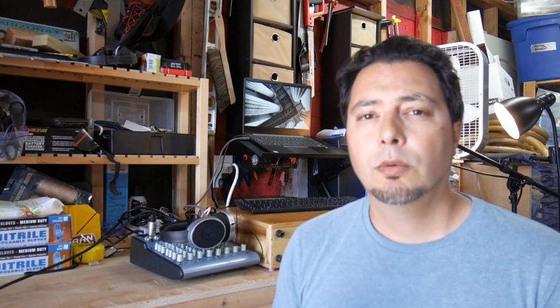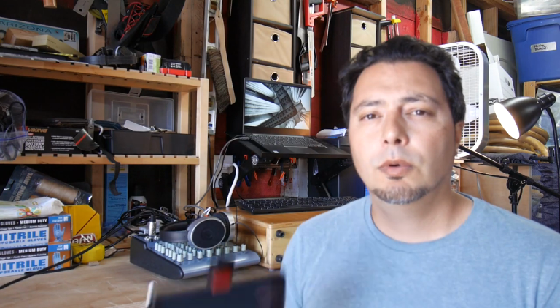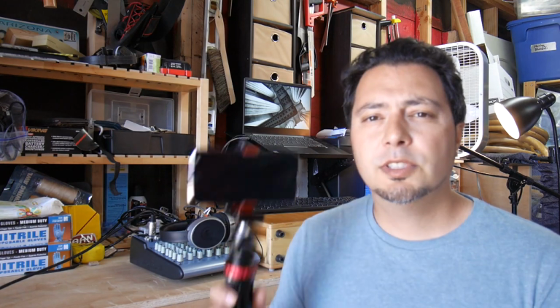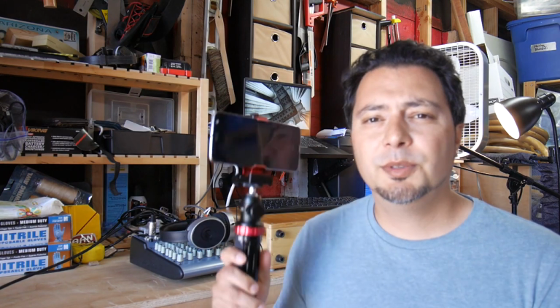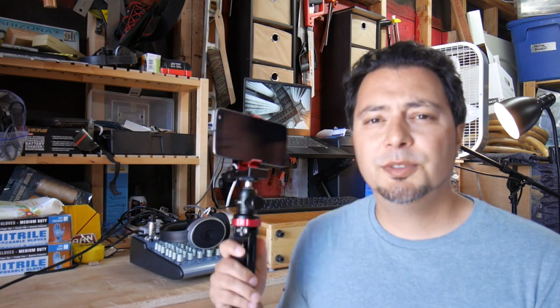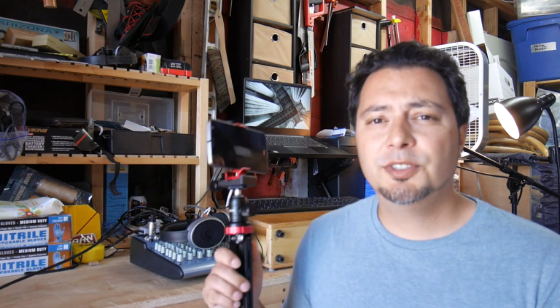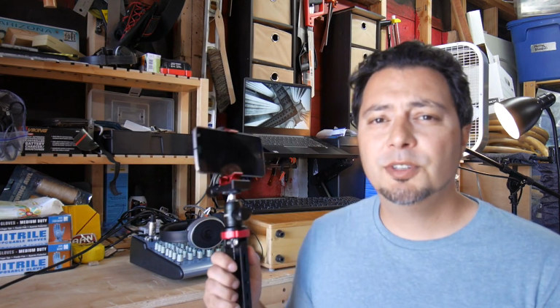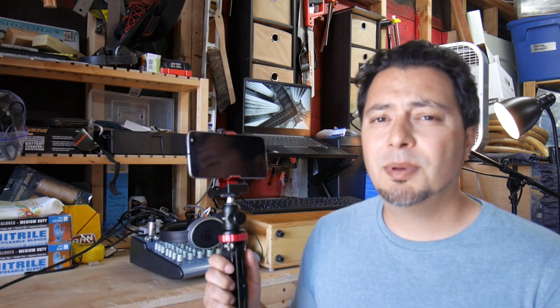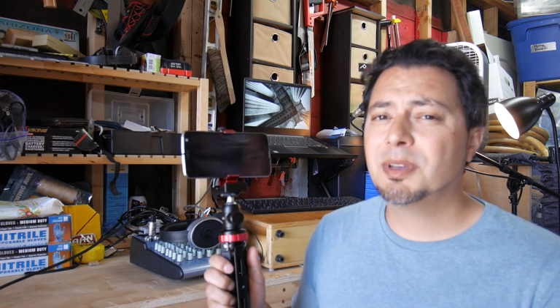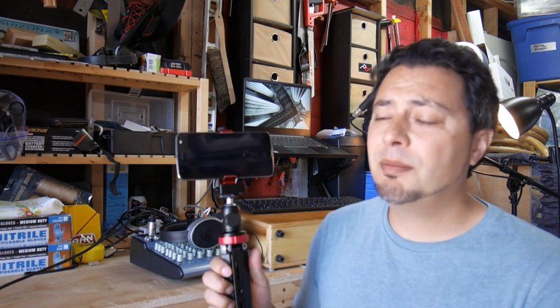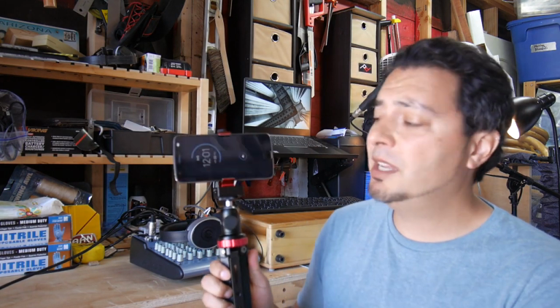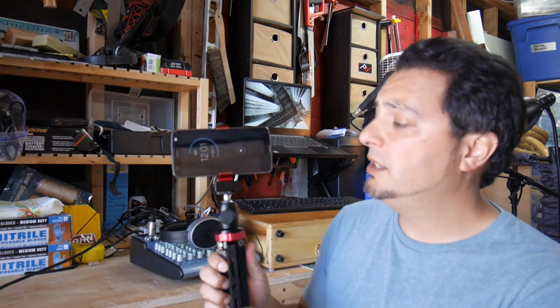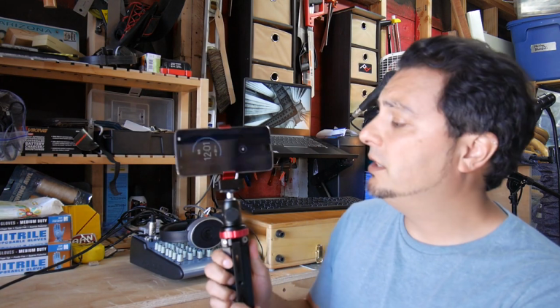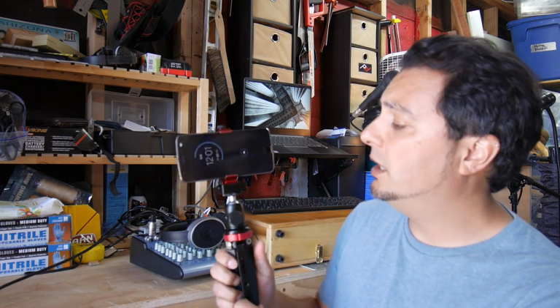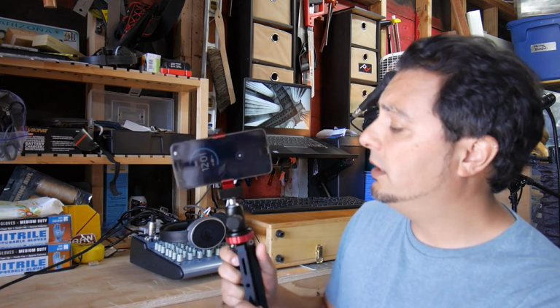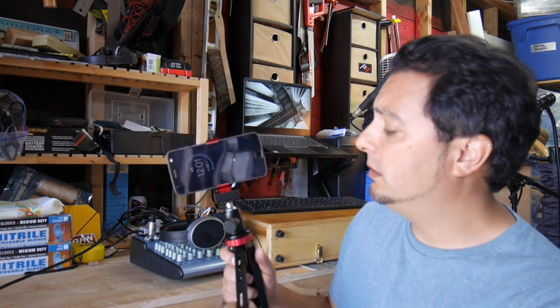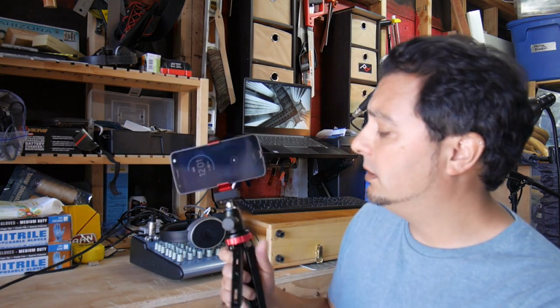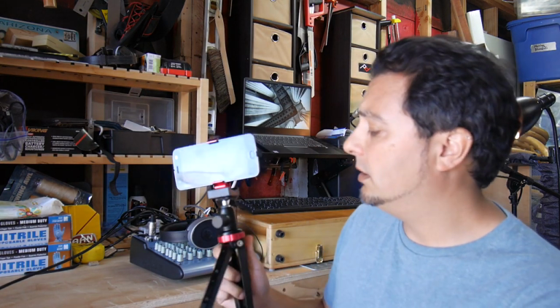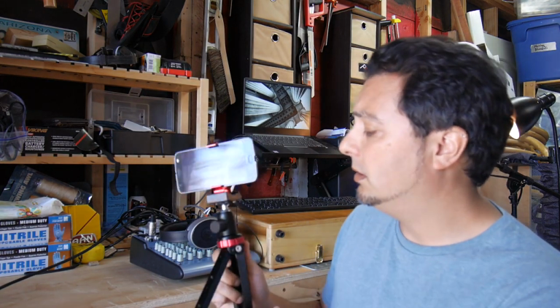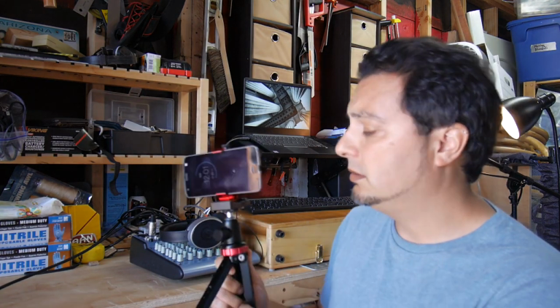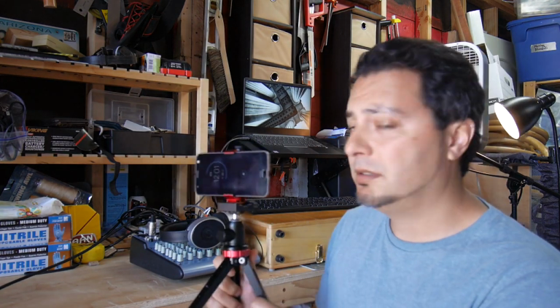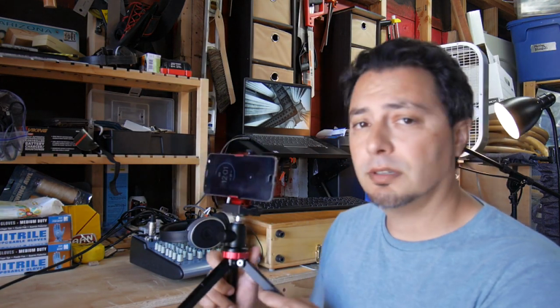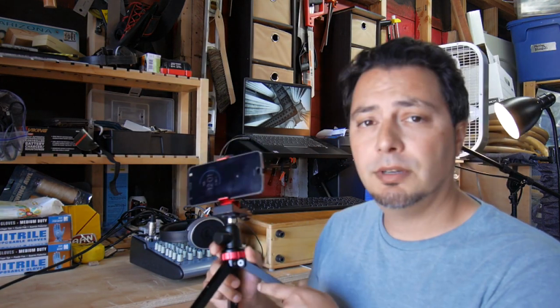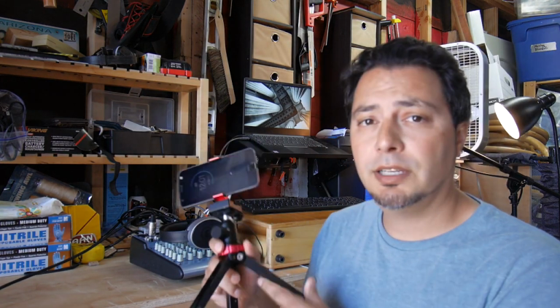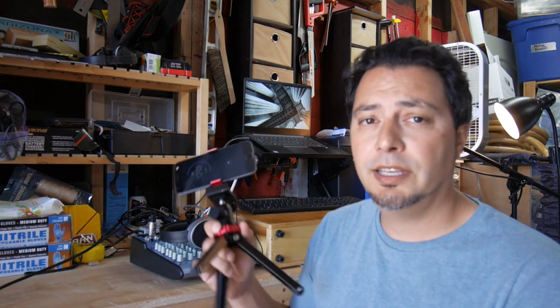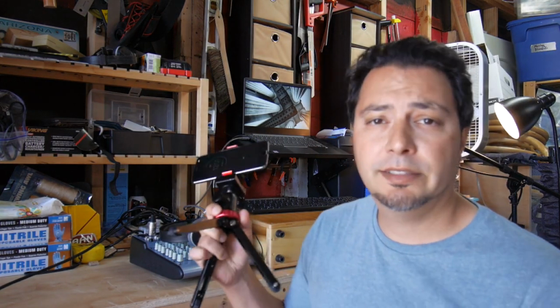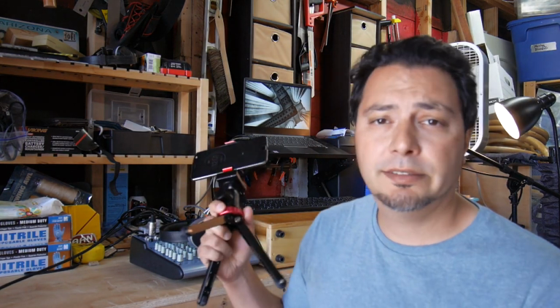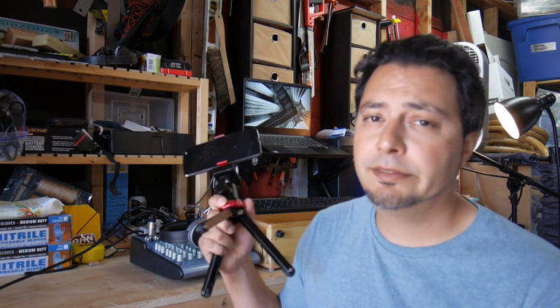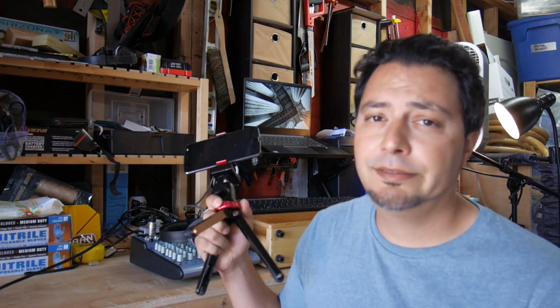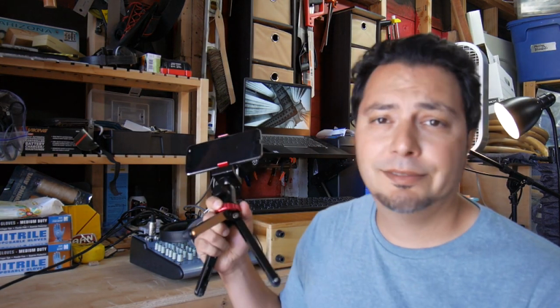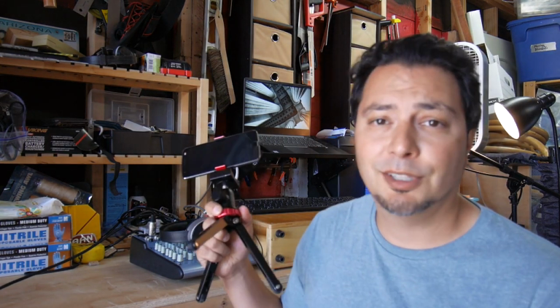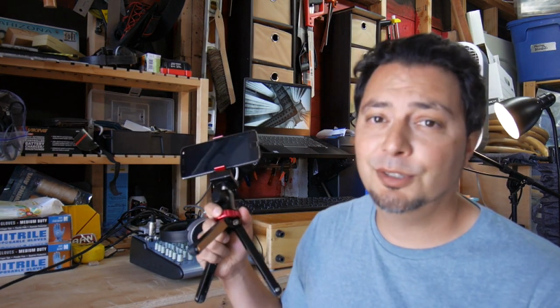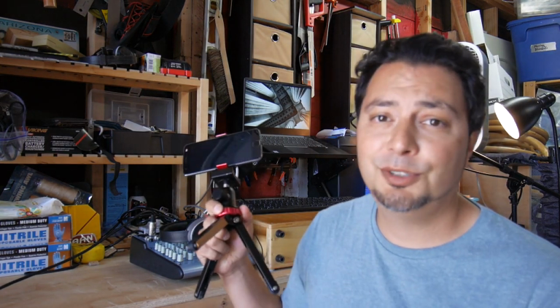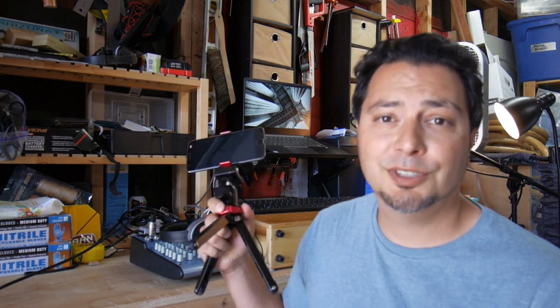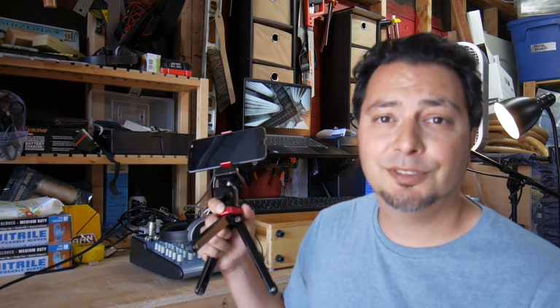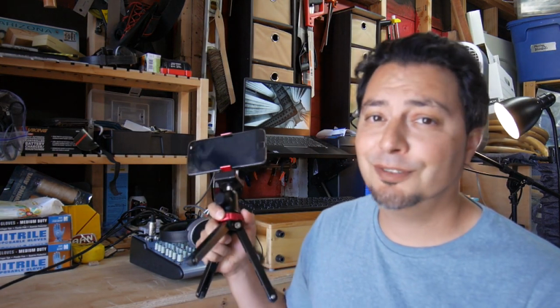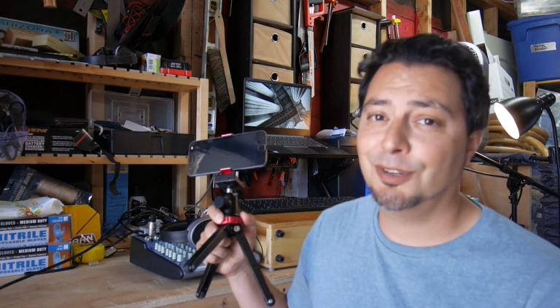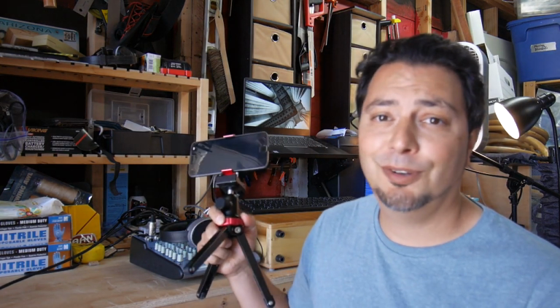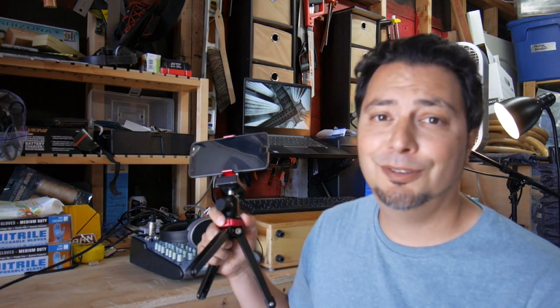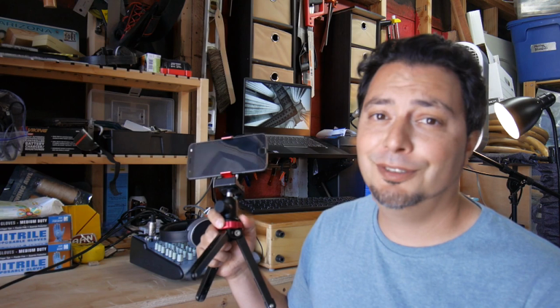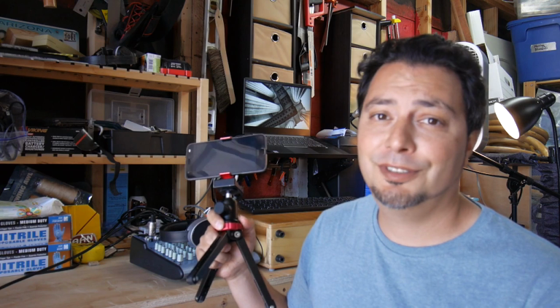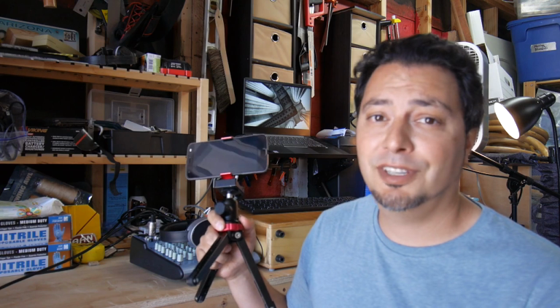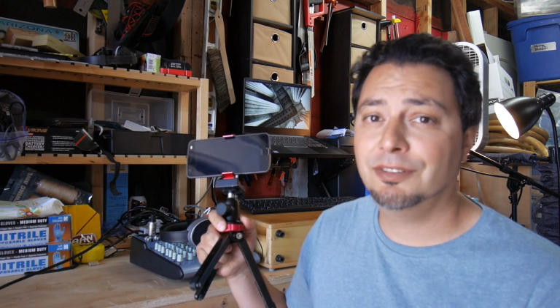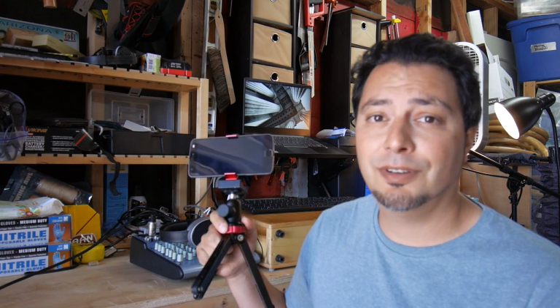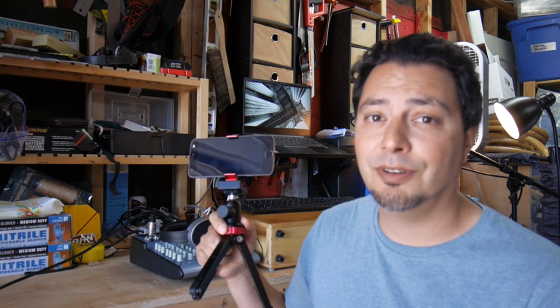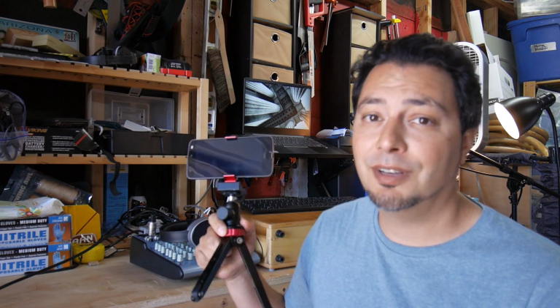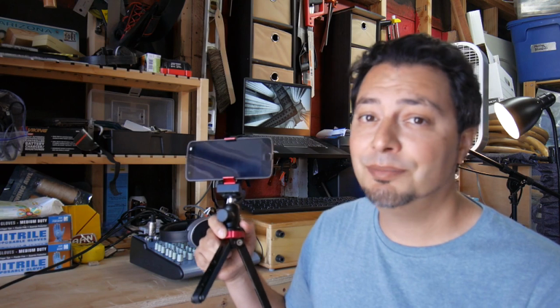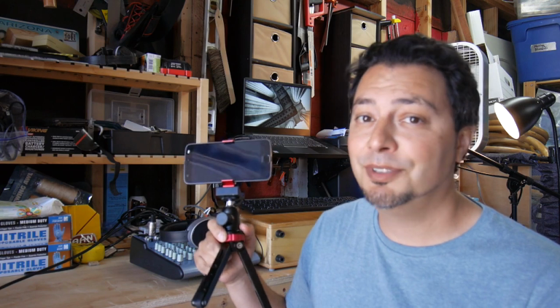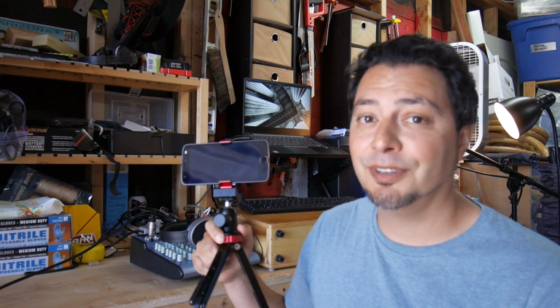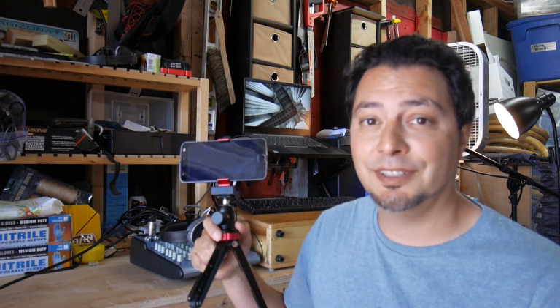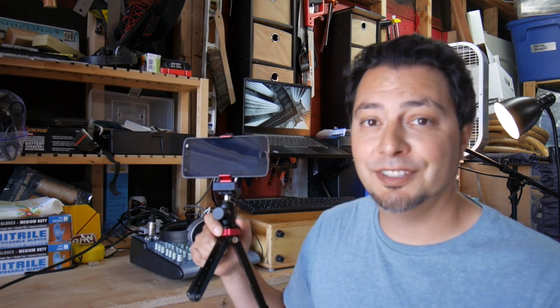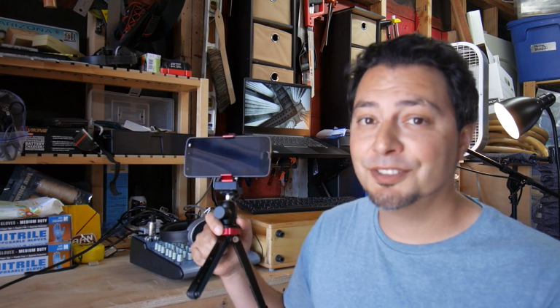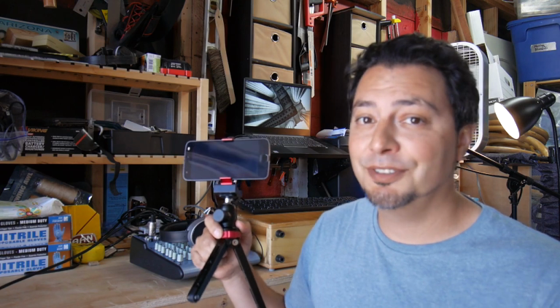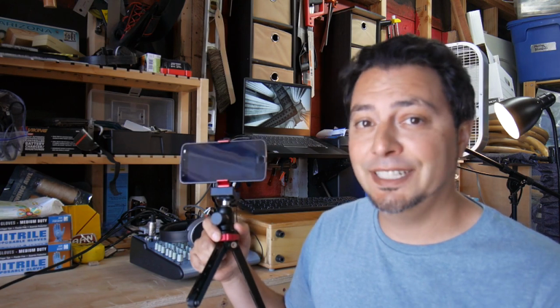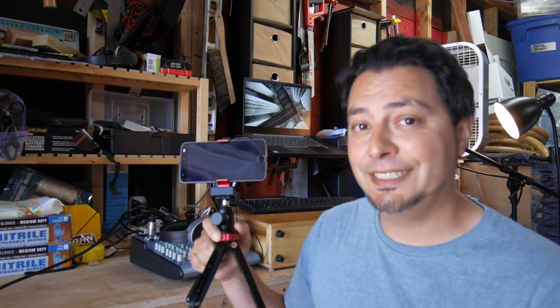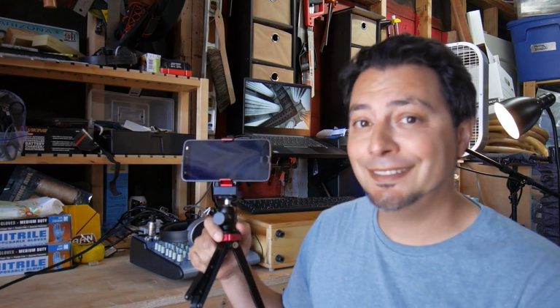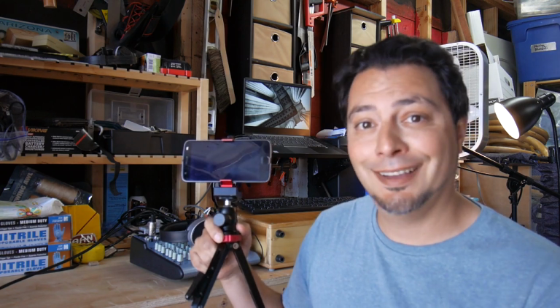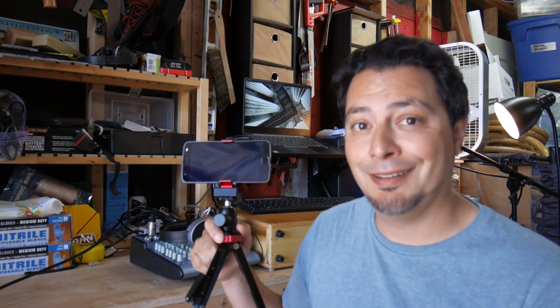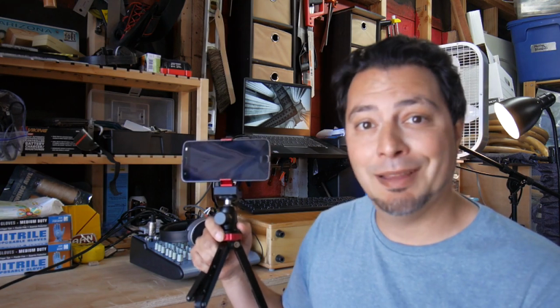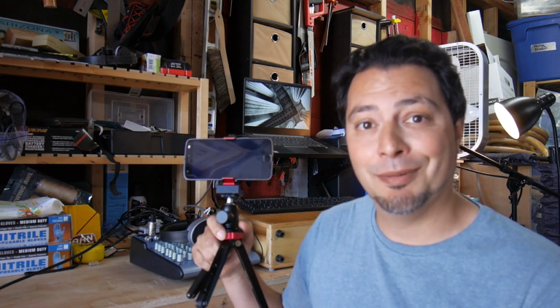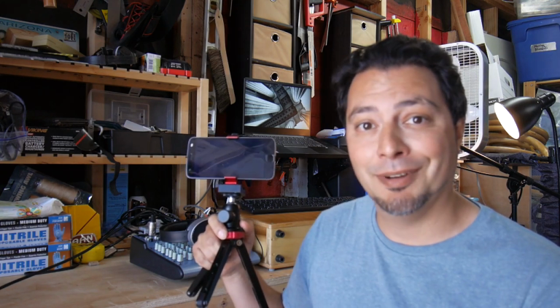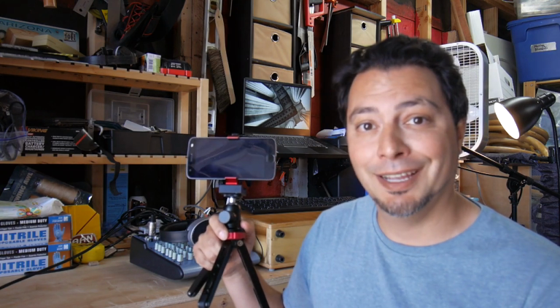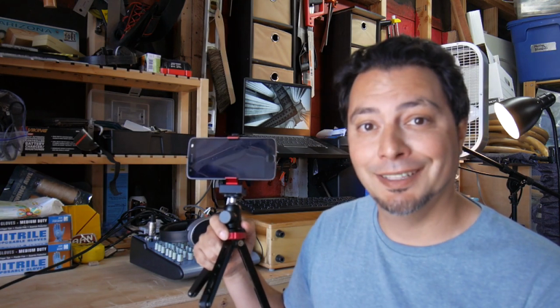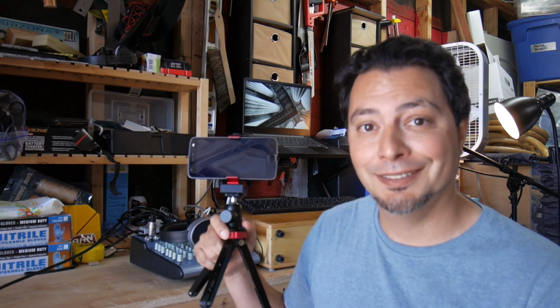What's up YouTube, I'm coming at you today with just a quick hit solution for holding your cell phone up during this crazy time that we're in.